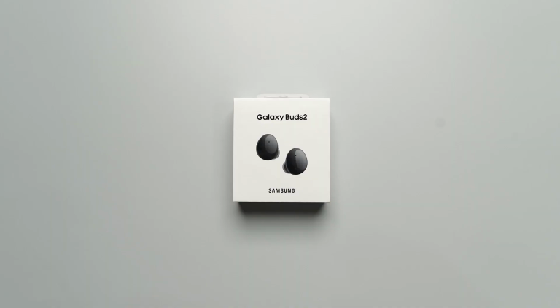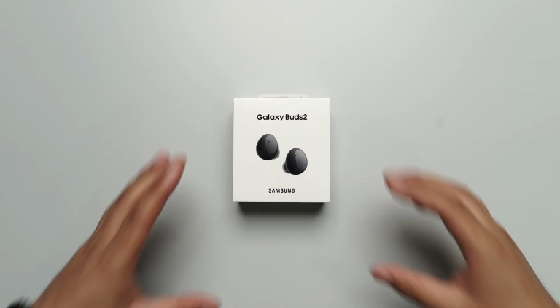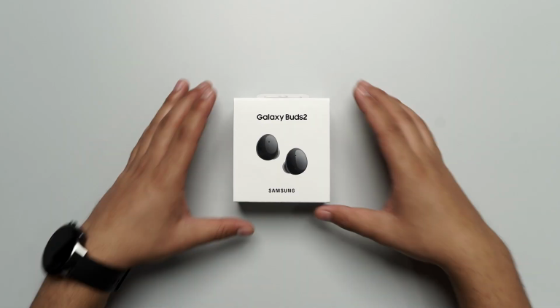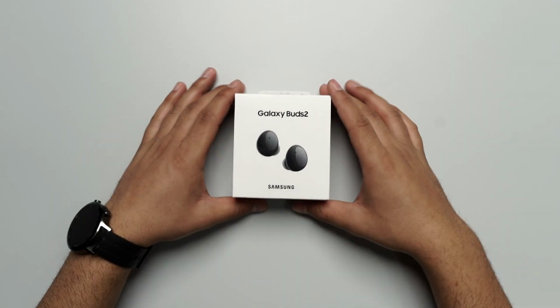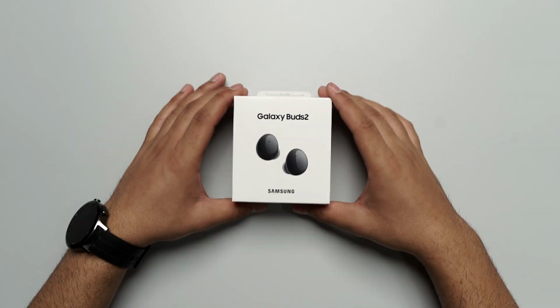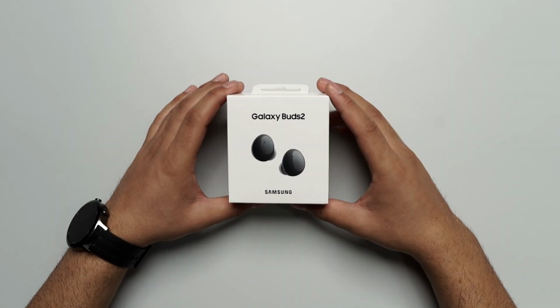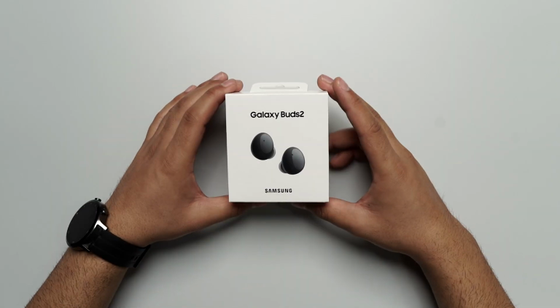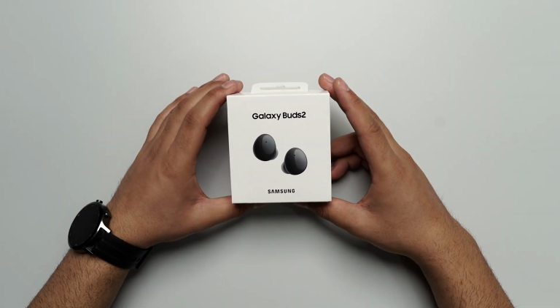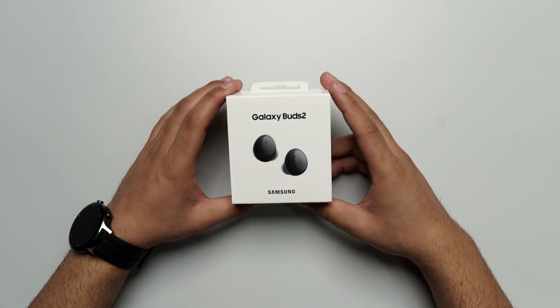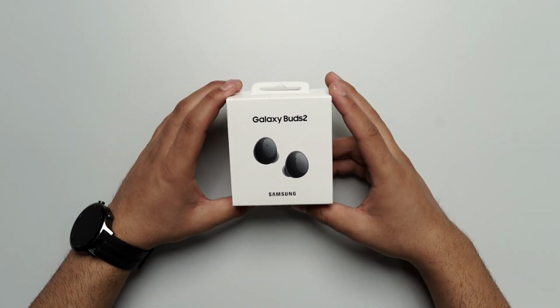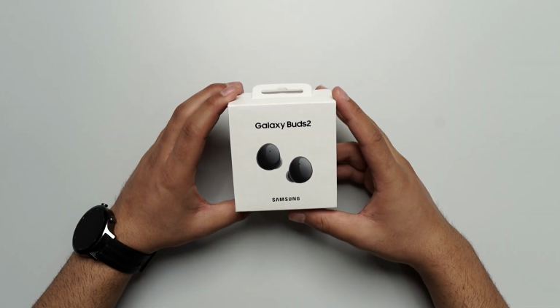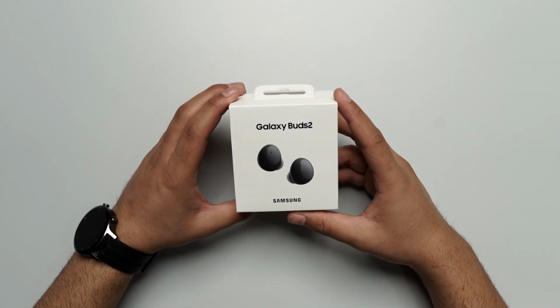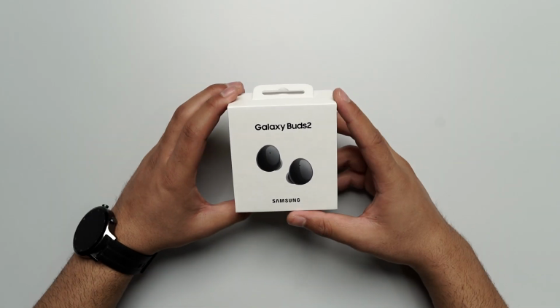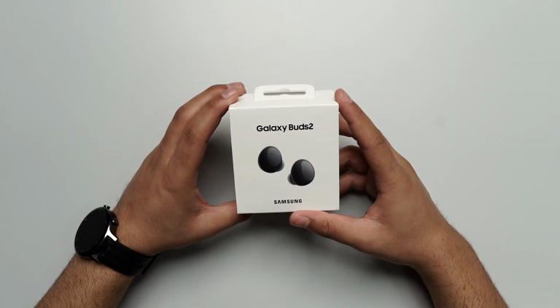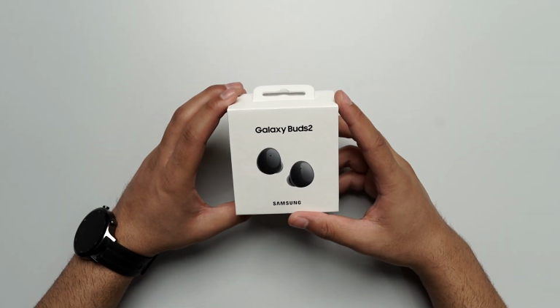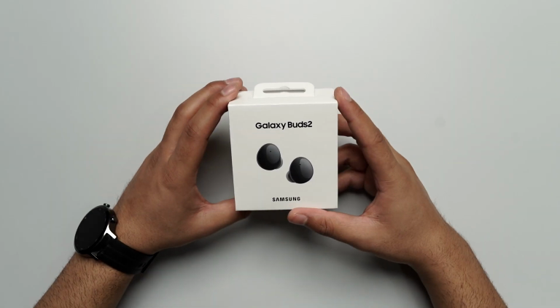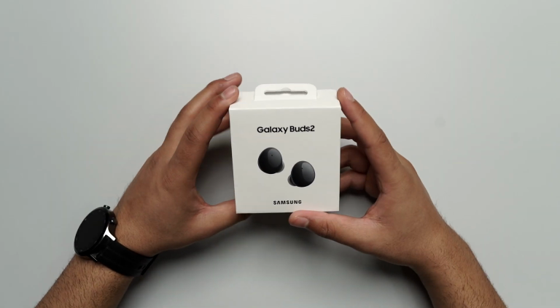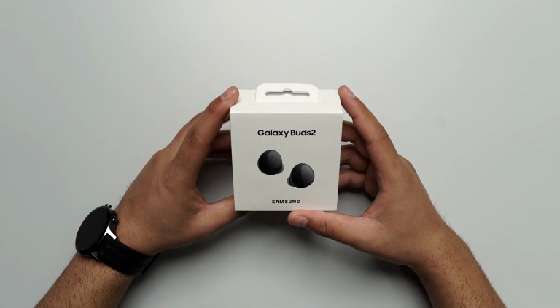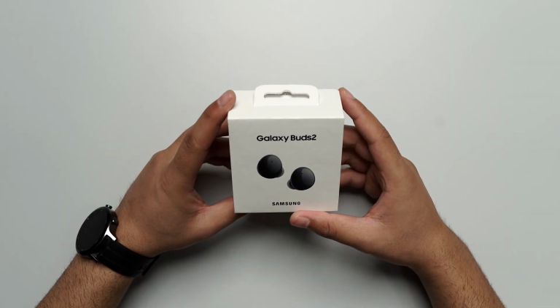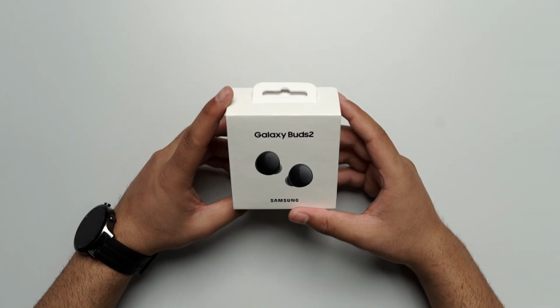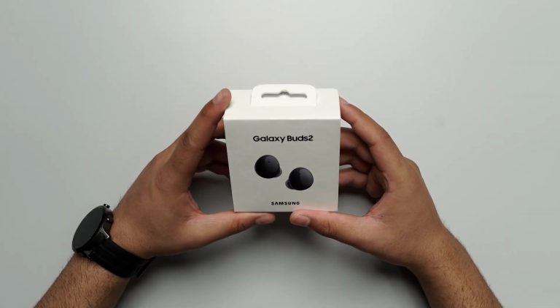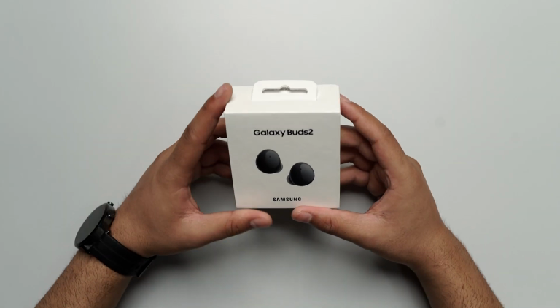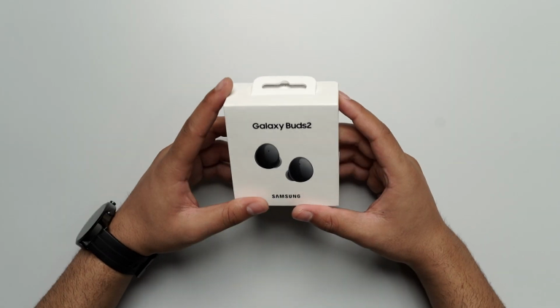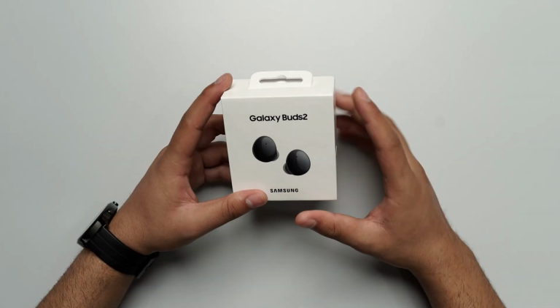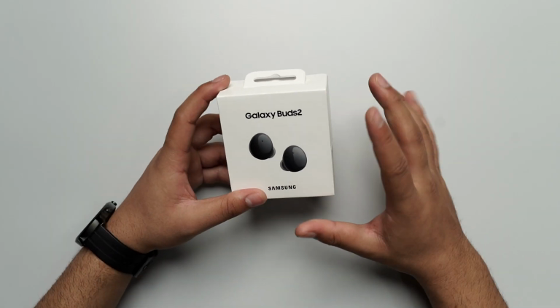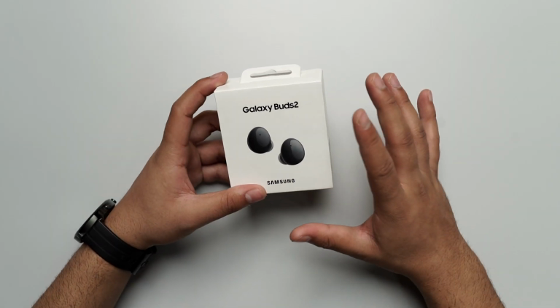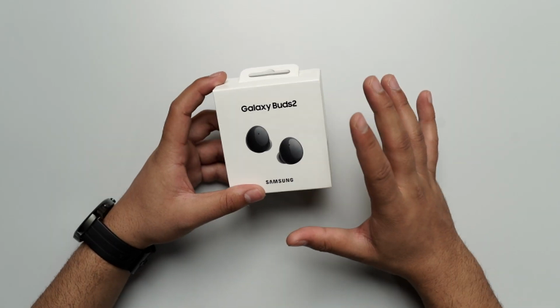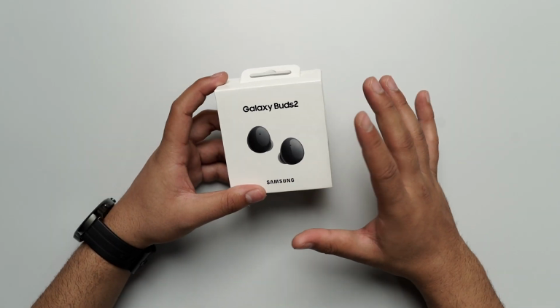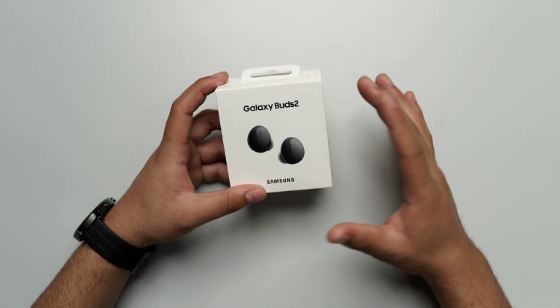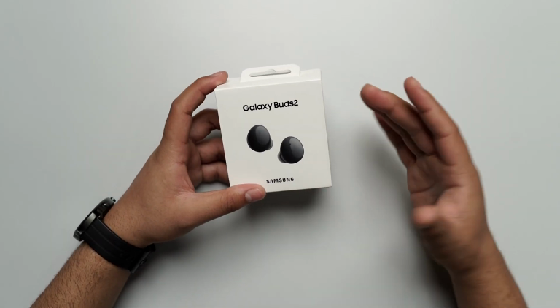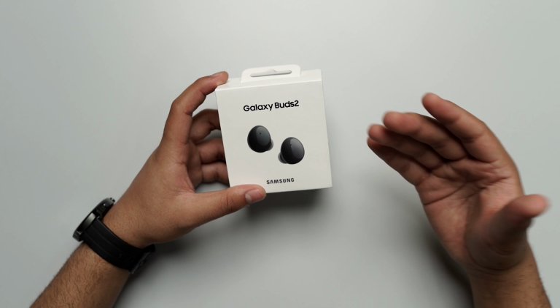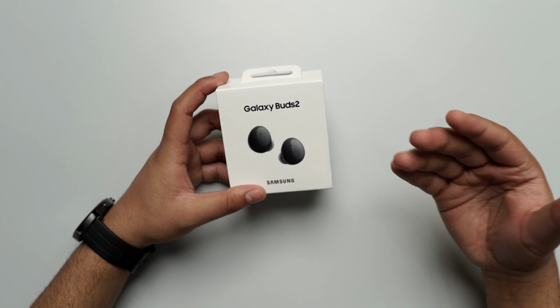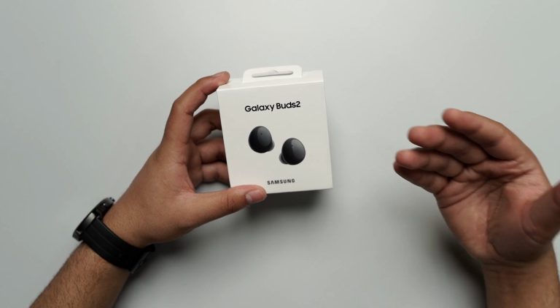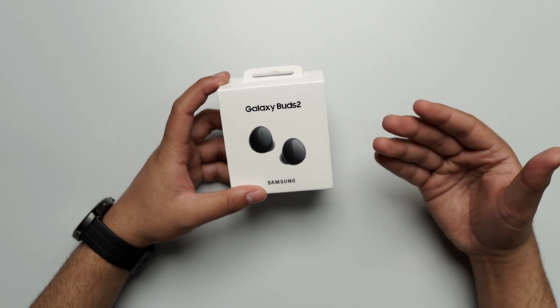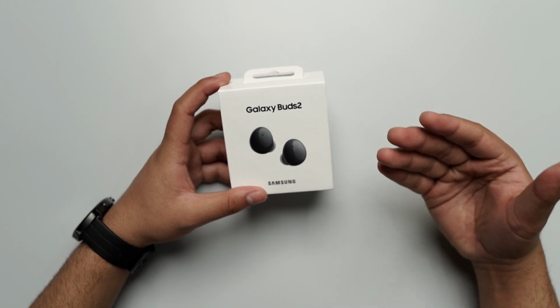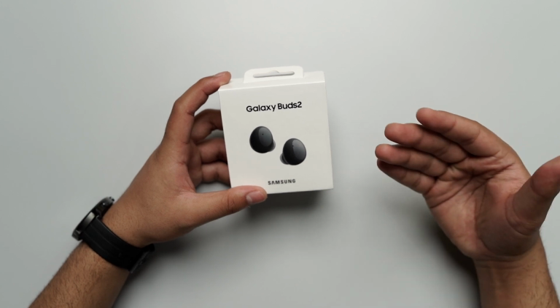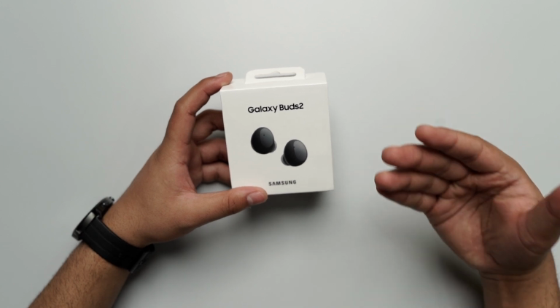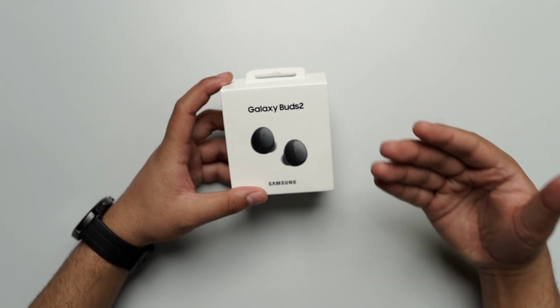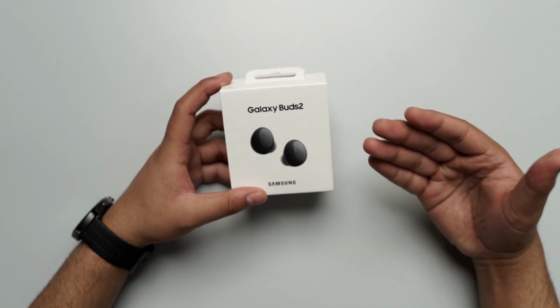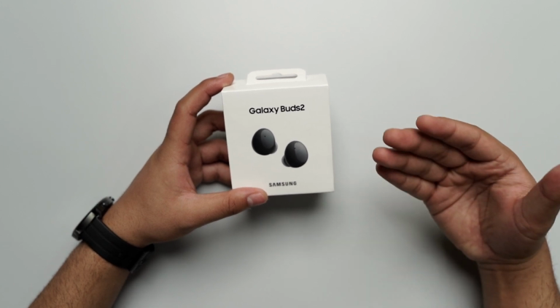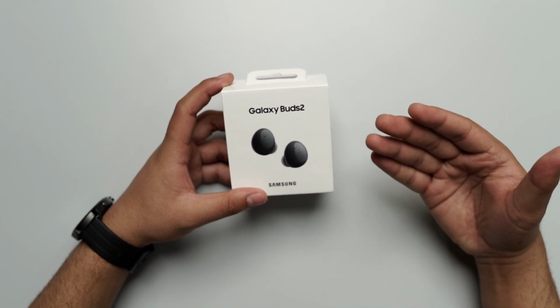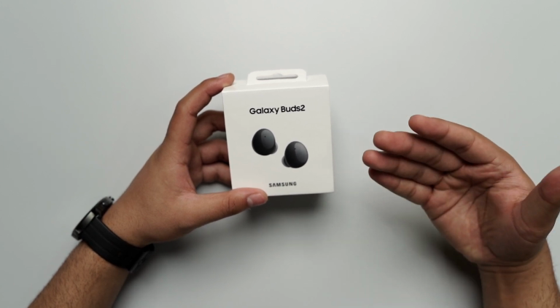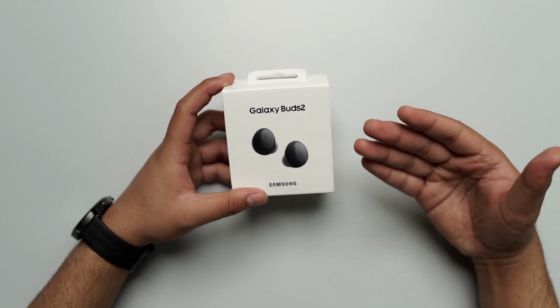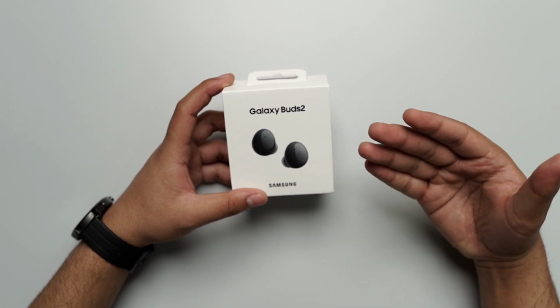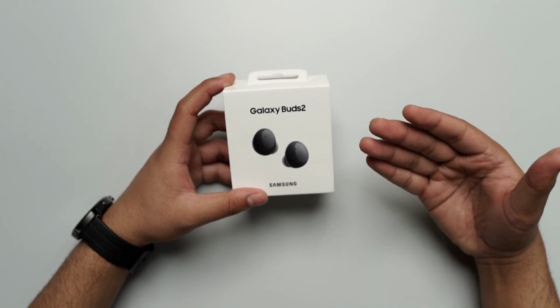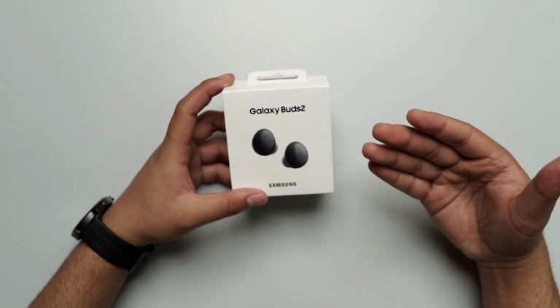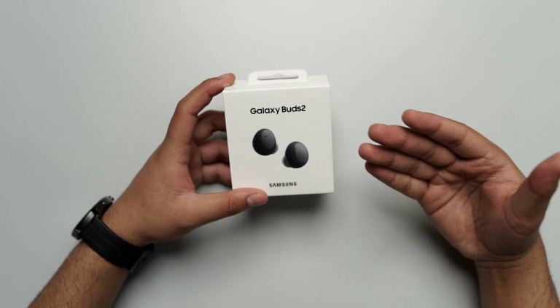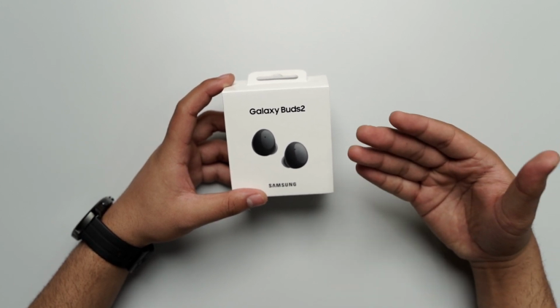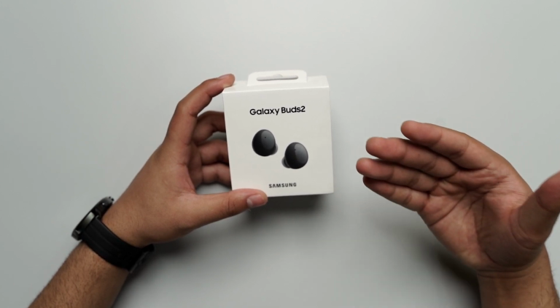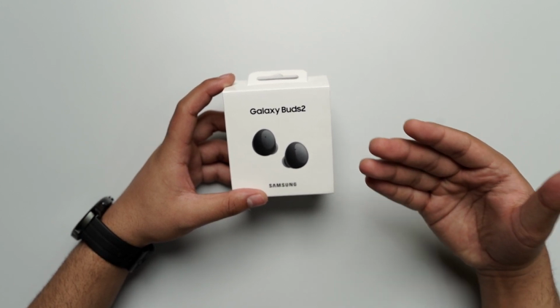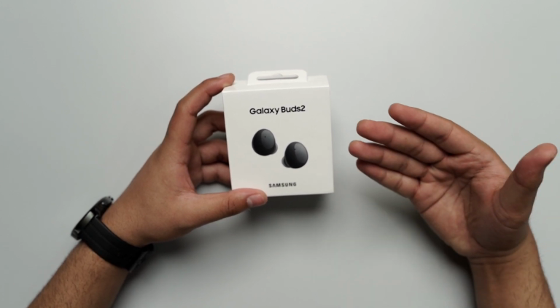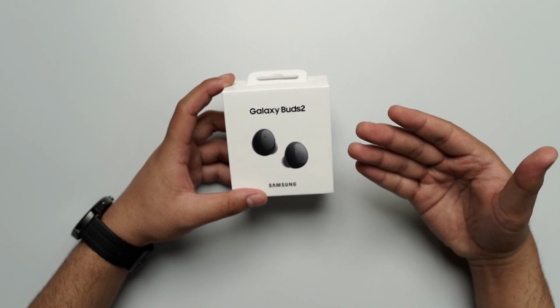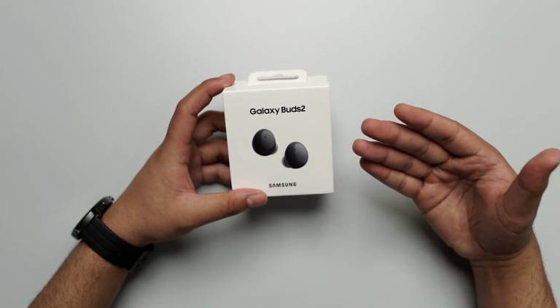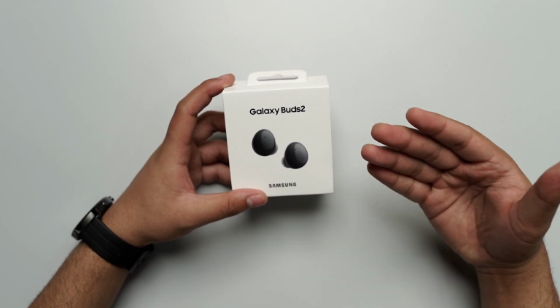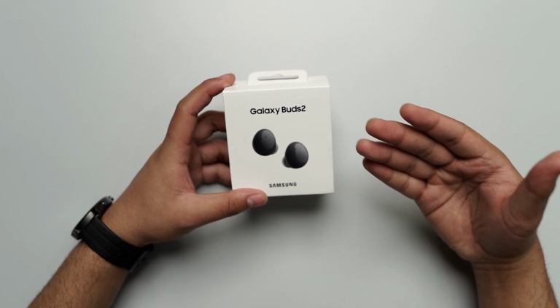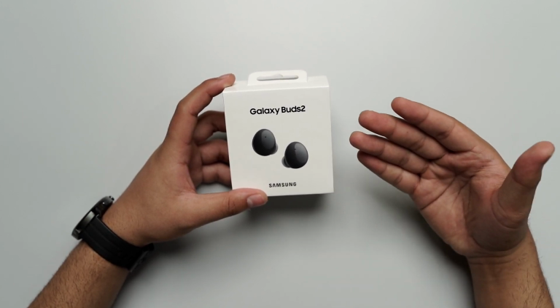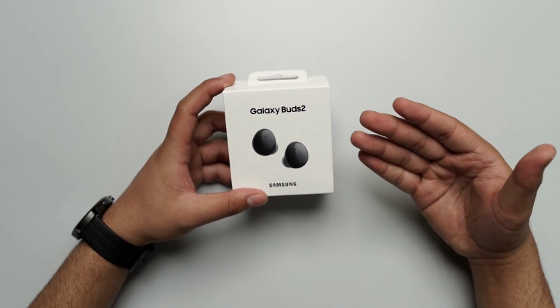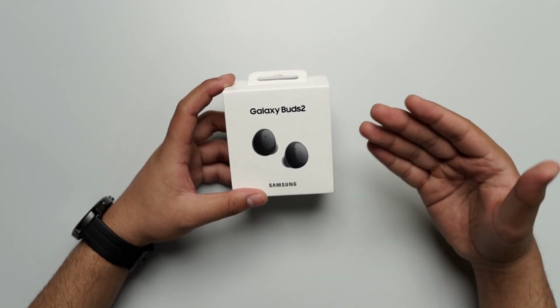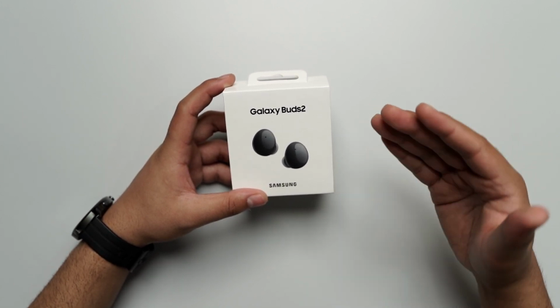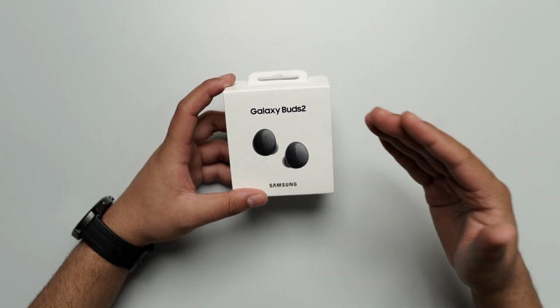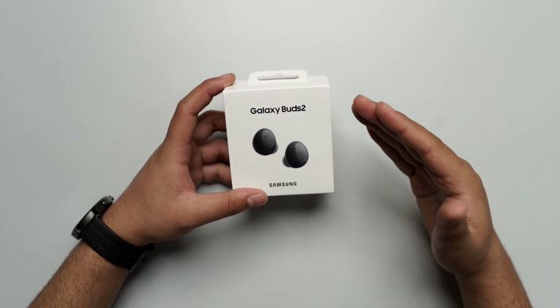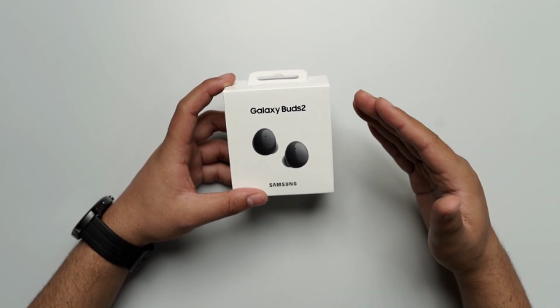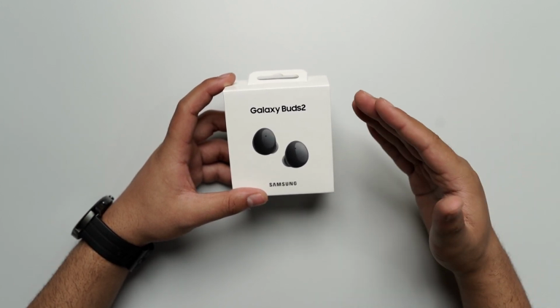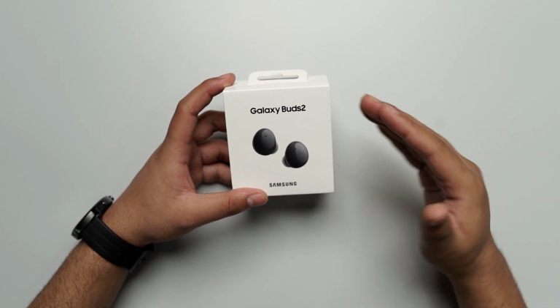Hello everyone, this is Shawribora from 91mobiles and today we are going to talk about Samsung Galaxy Buds 2.